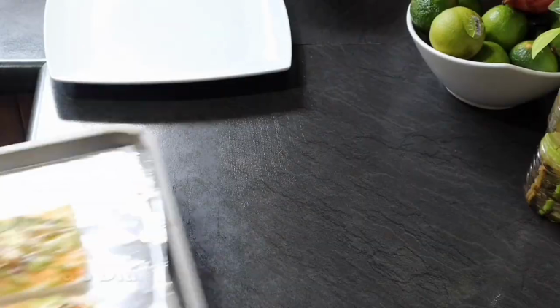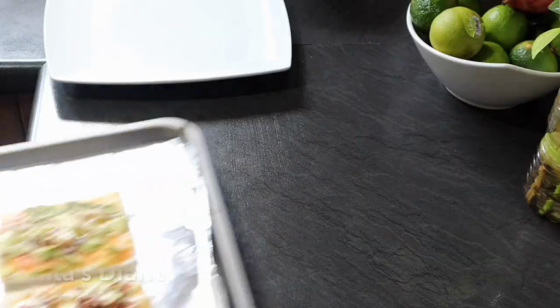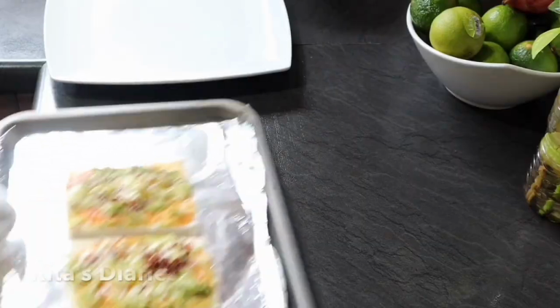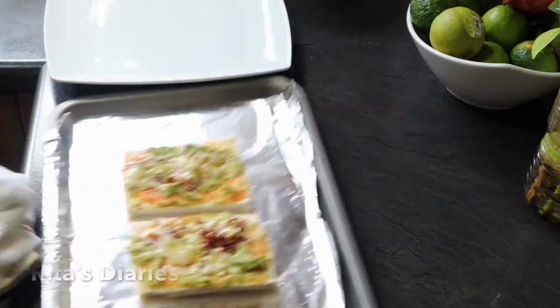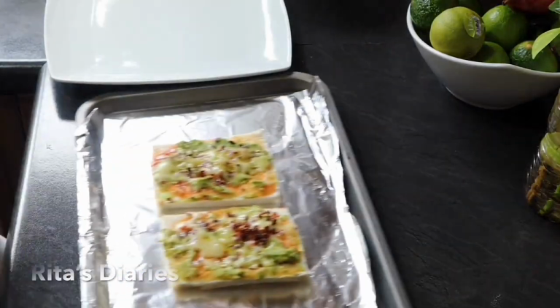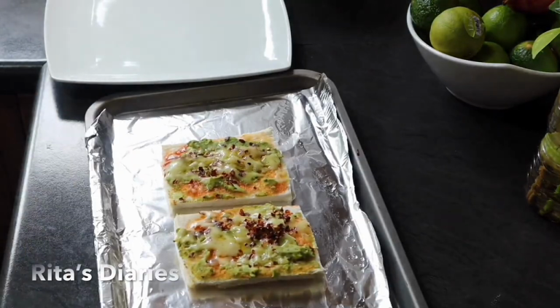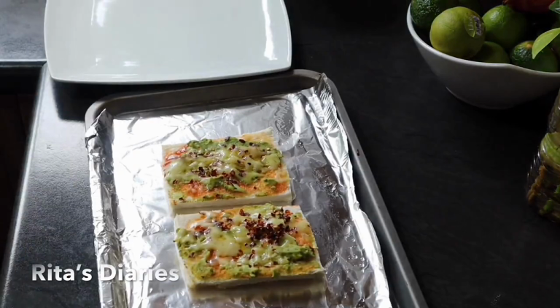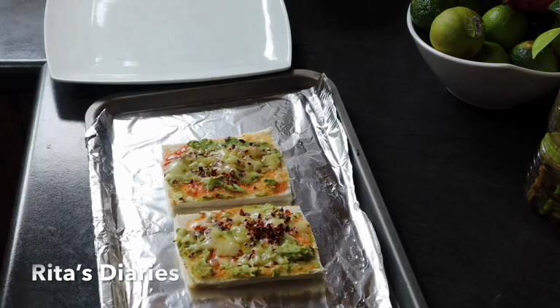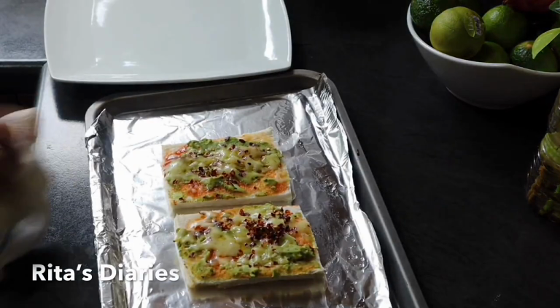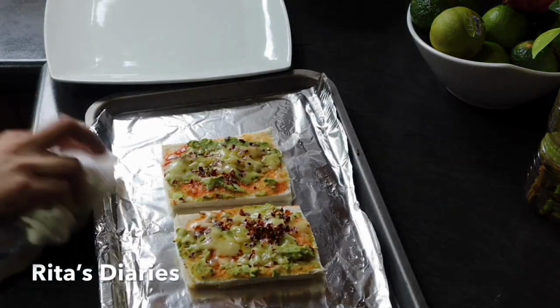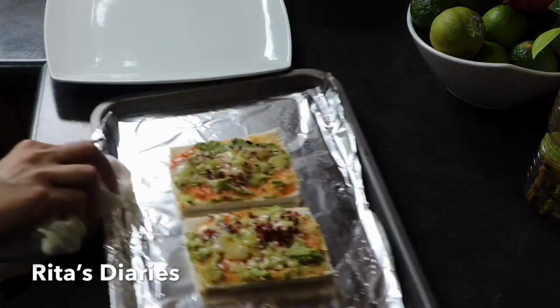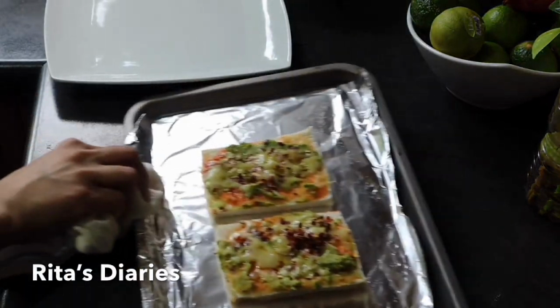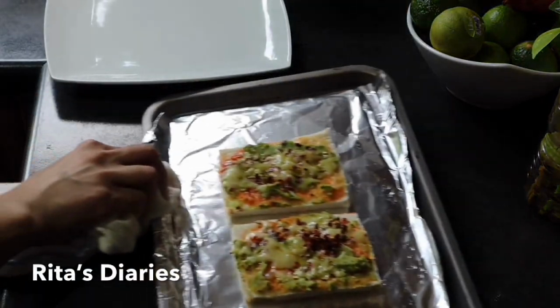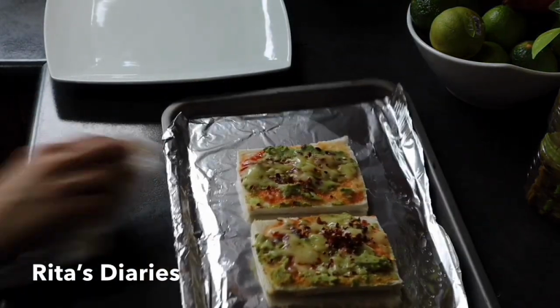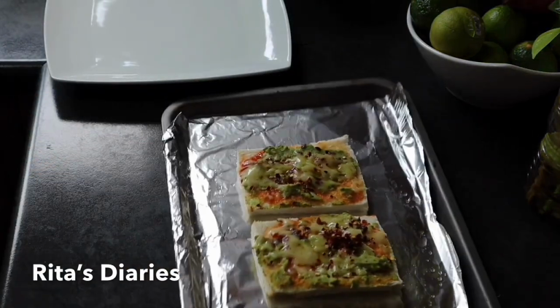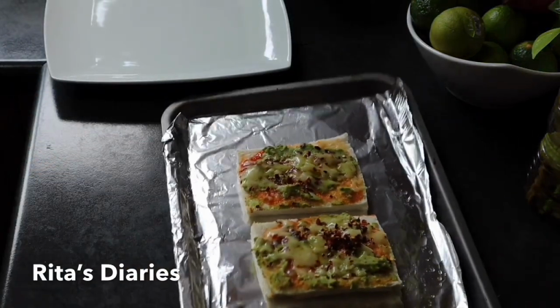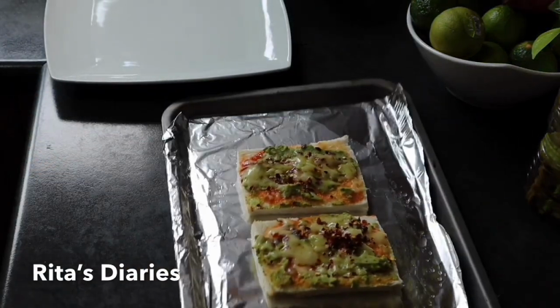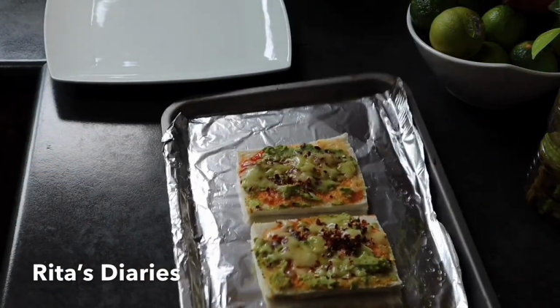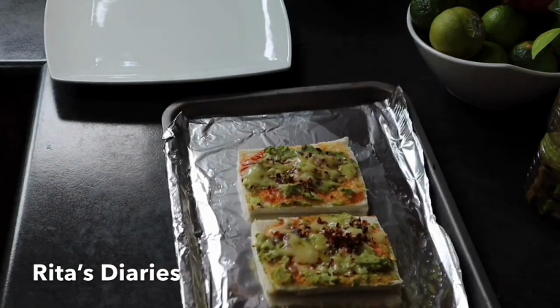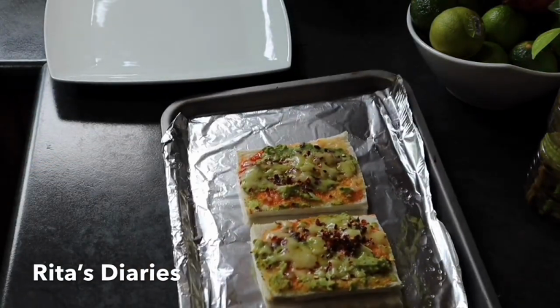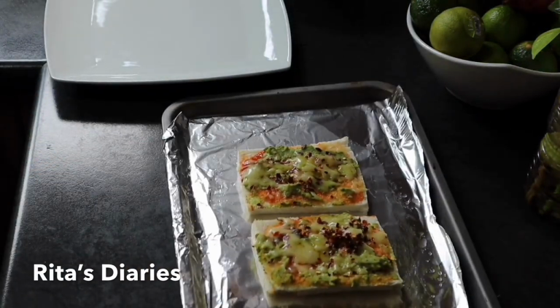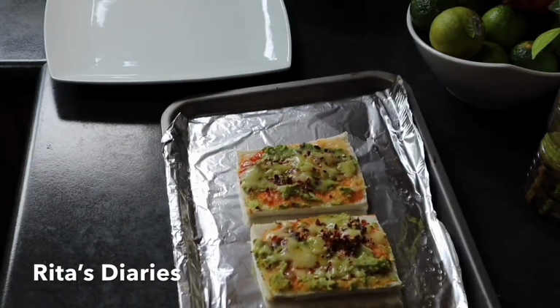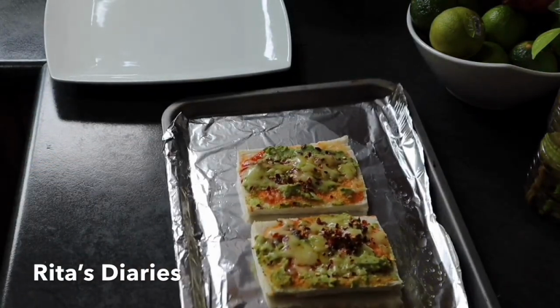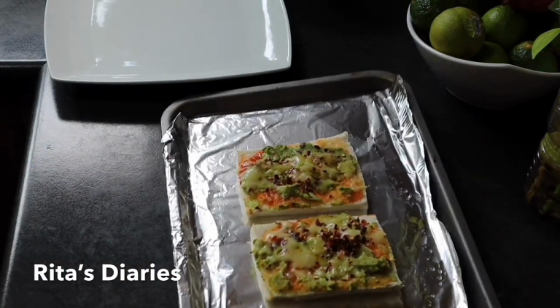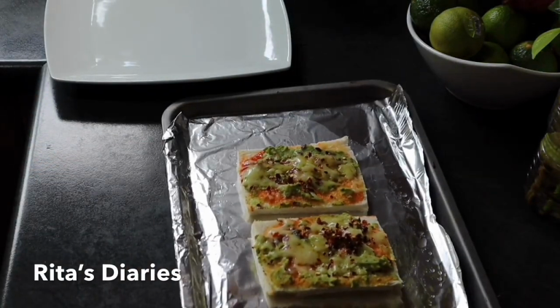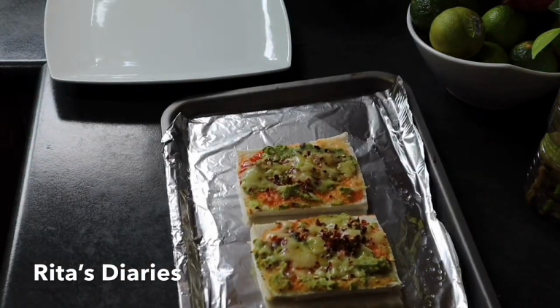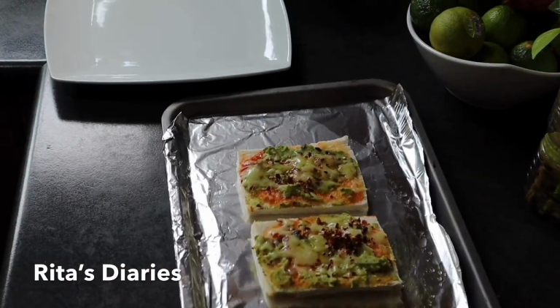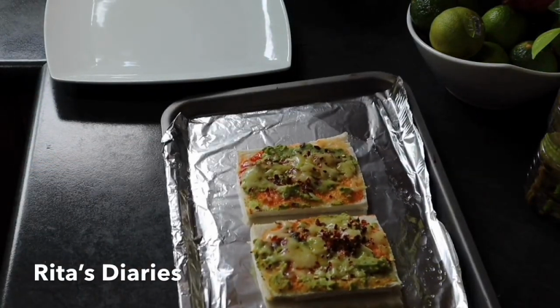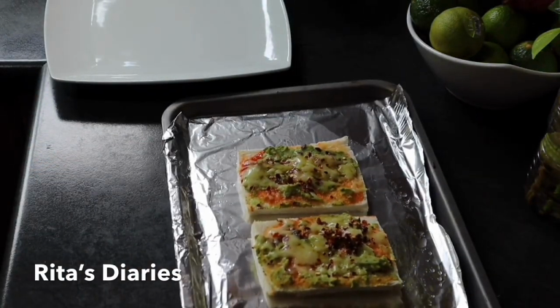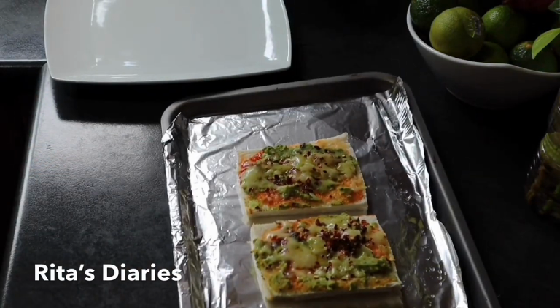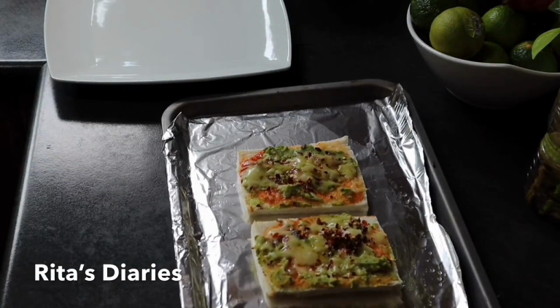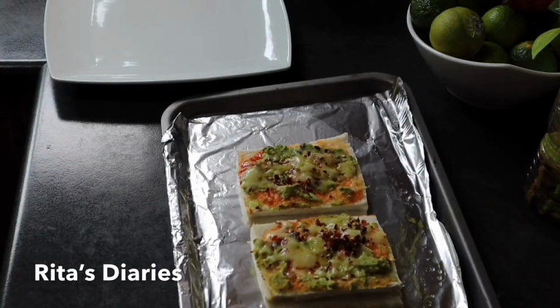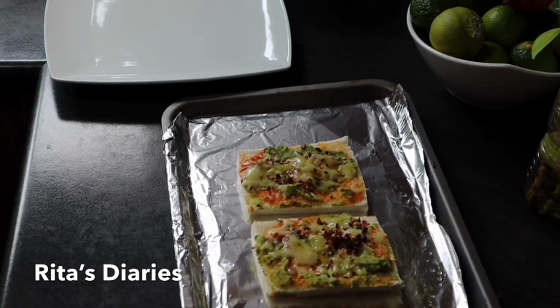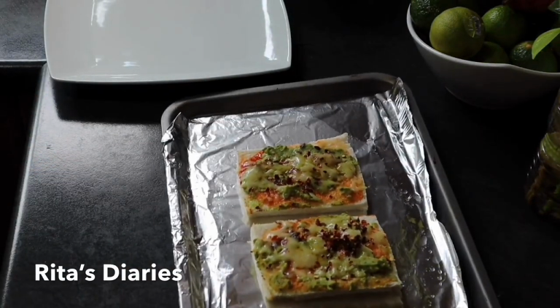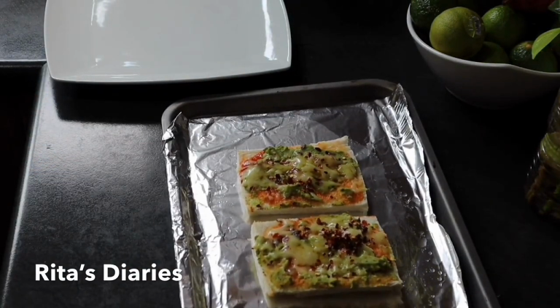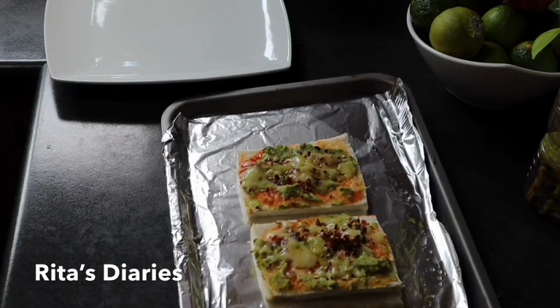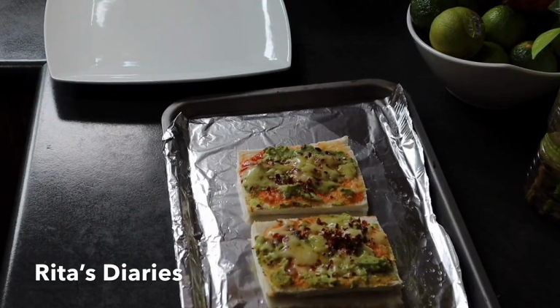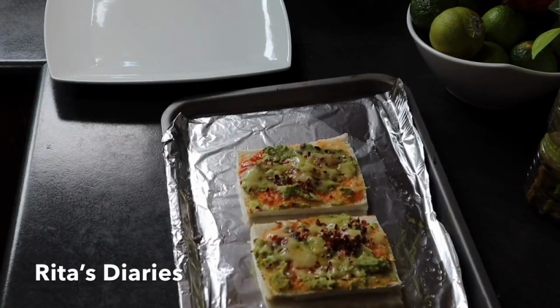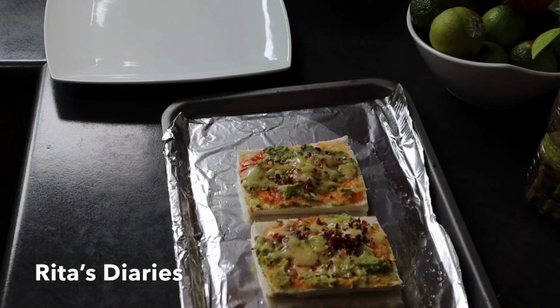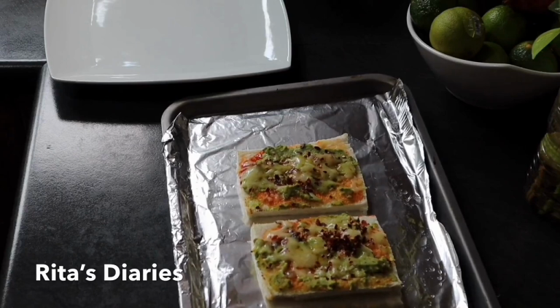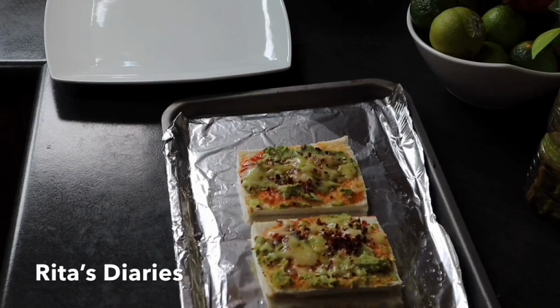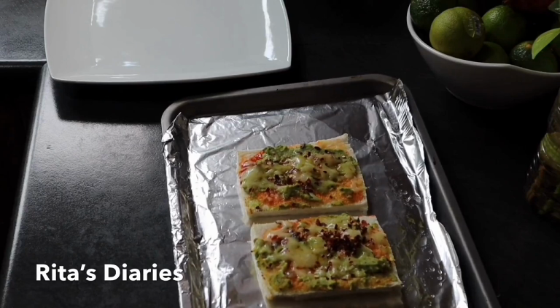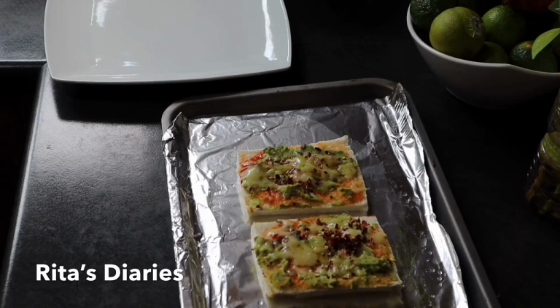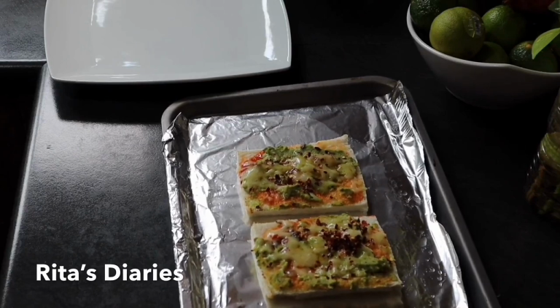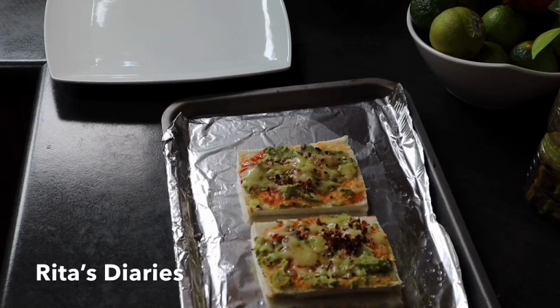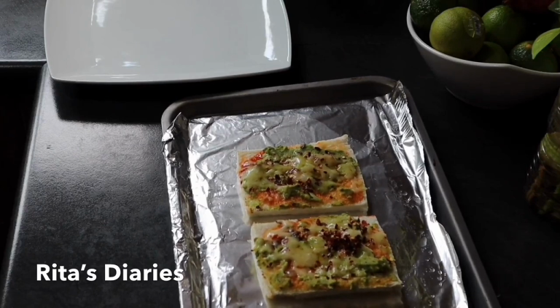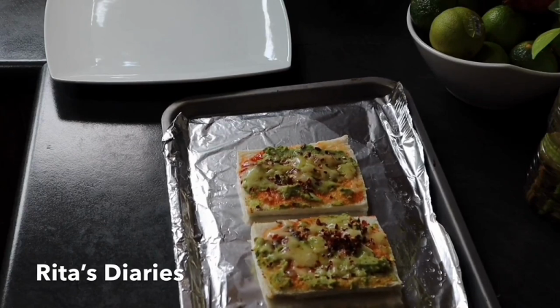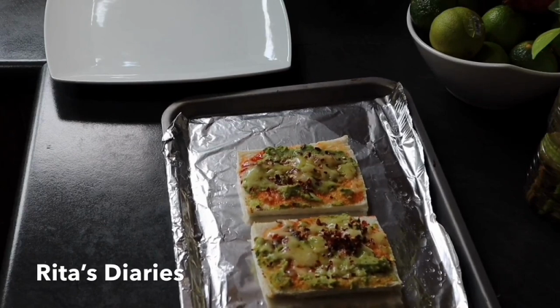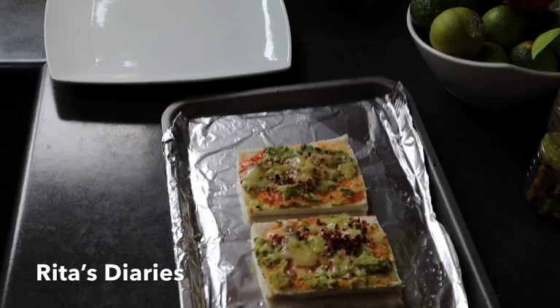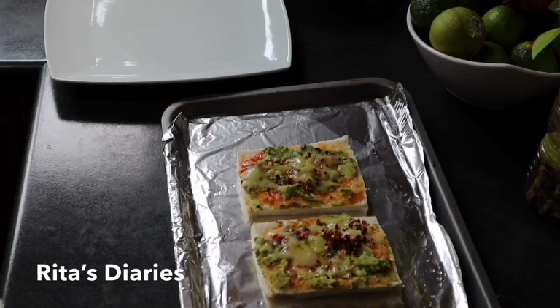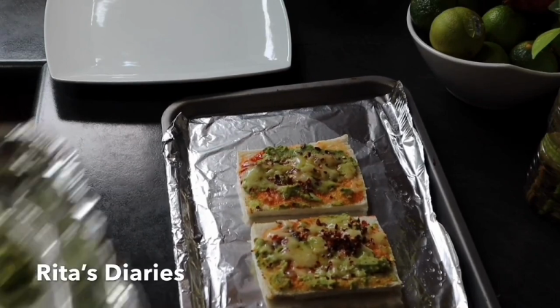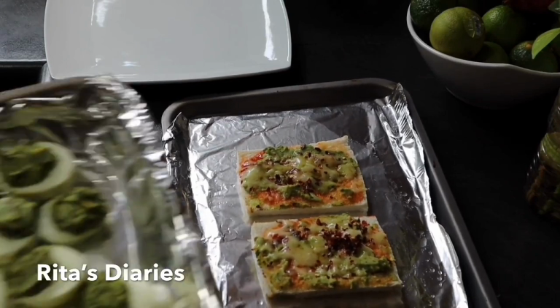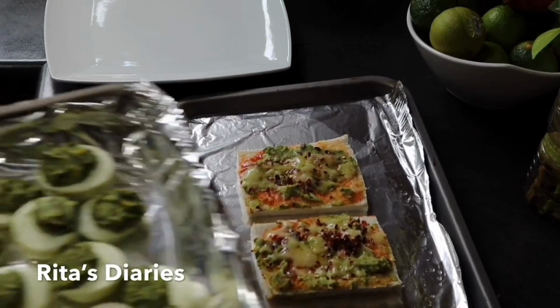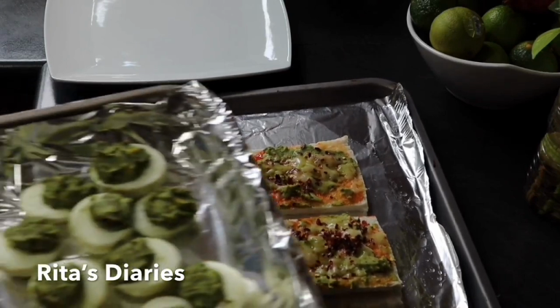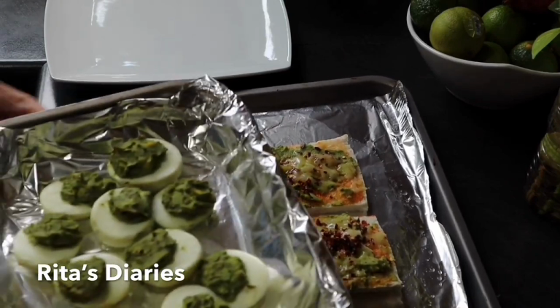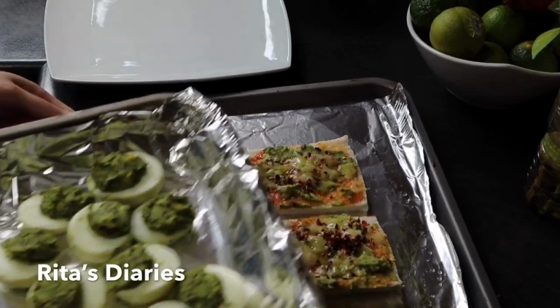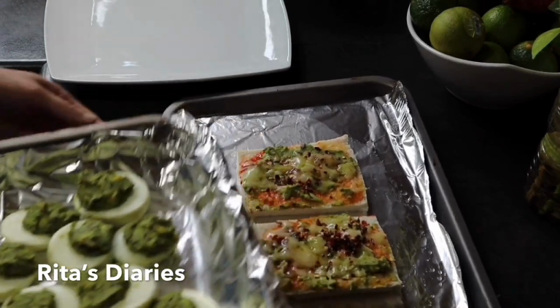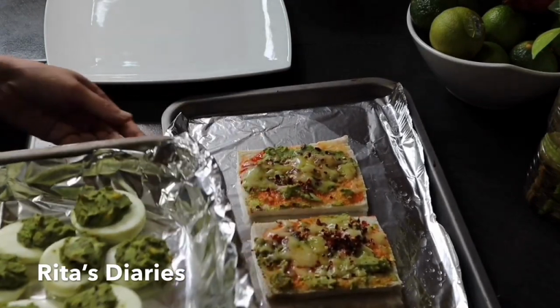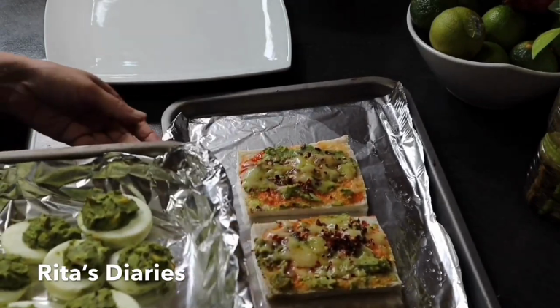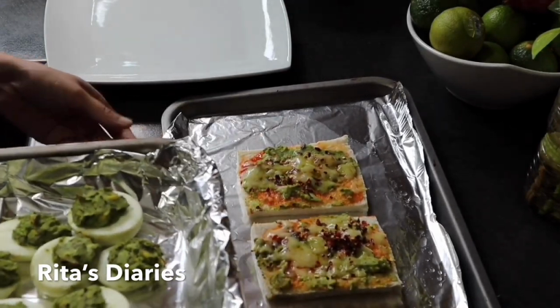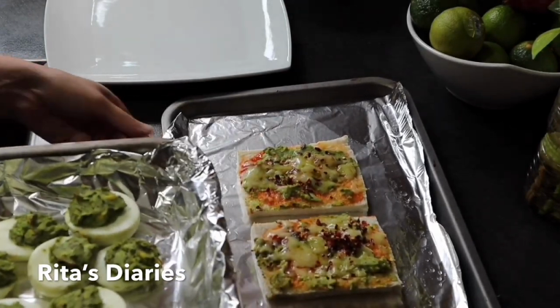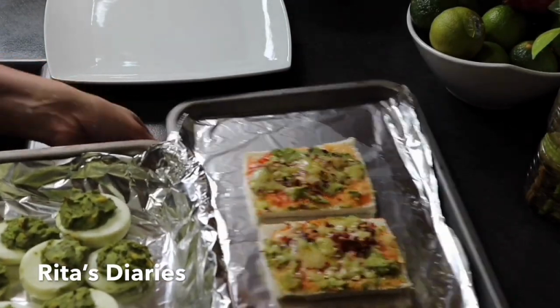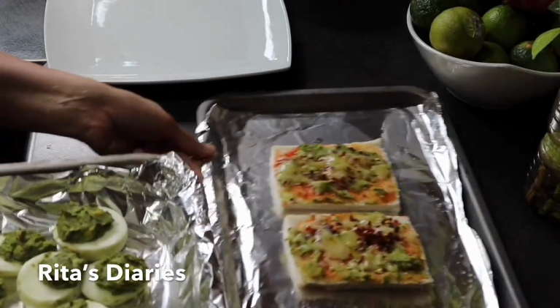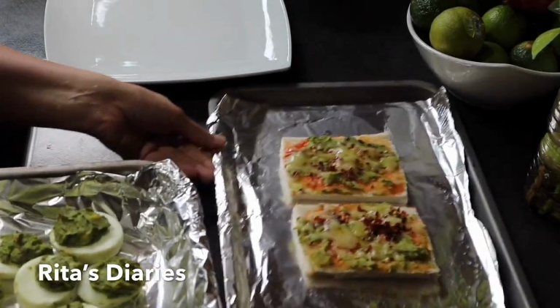Now the avocado toast and egg fillings are ready. You can also add some cheese in the egg fillings as well if you want to.